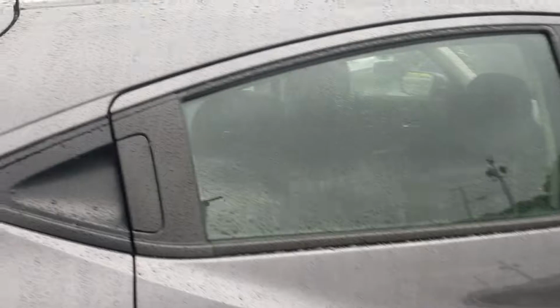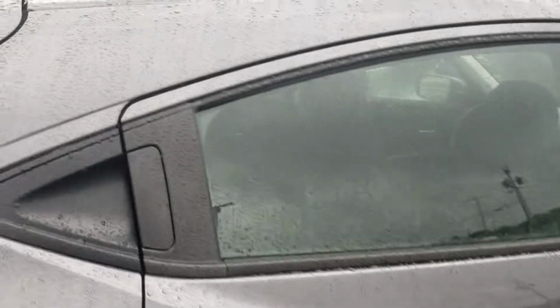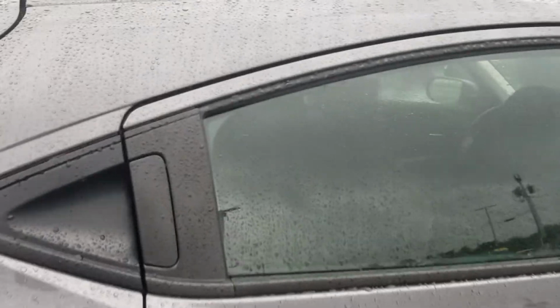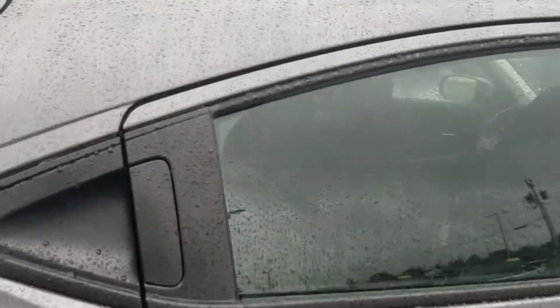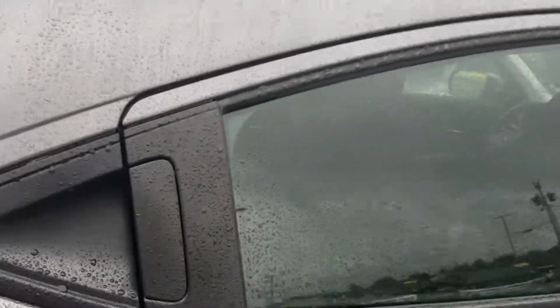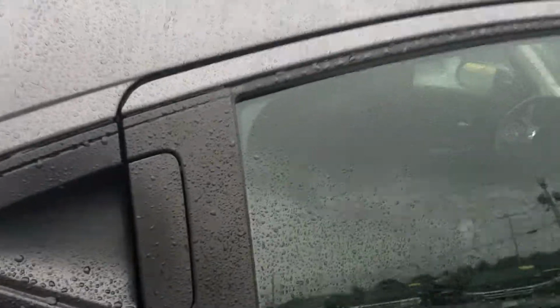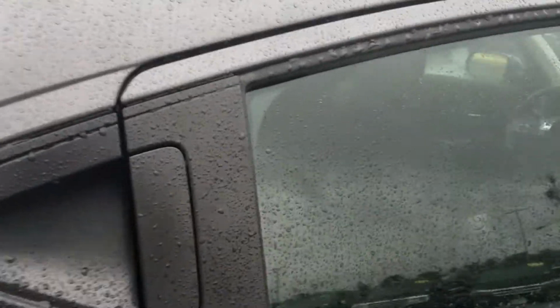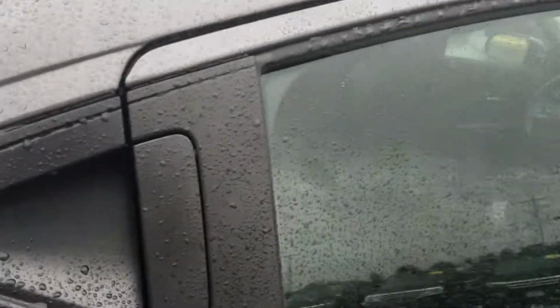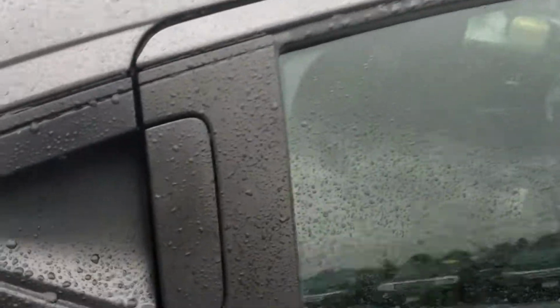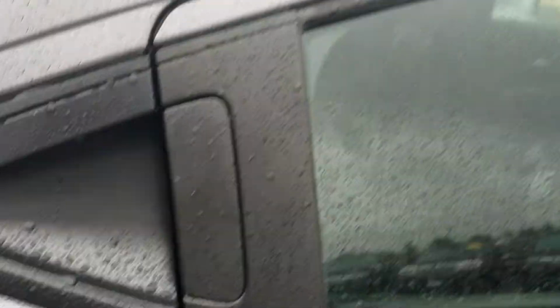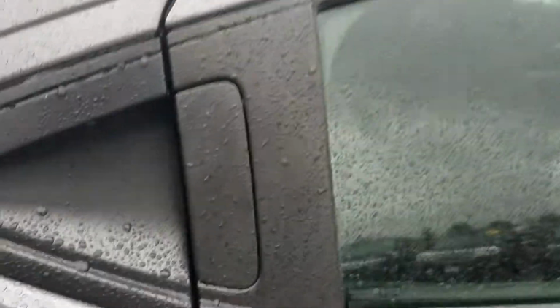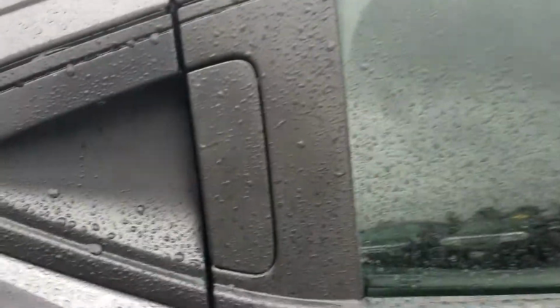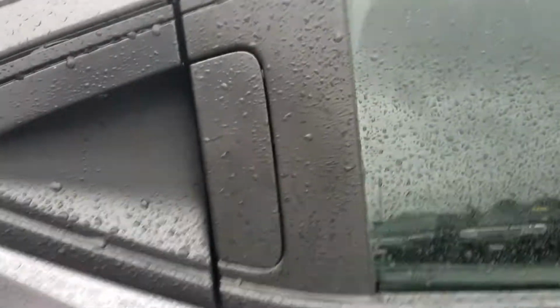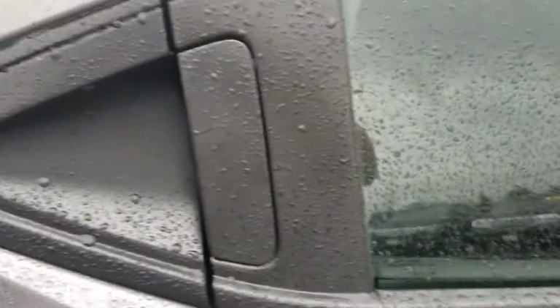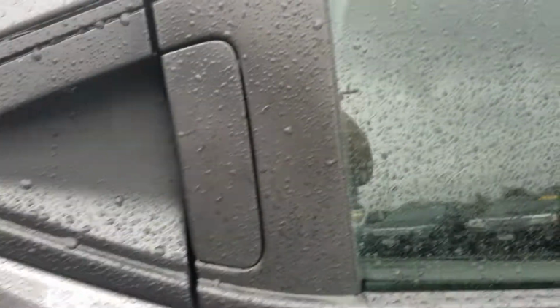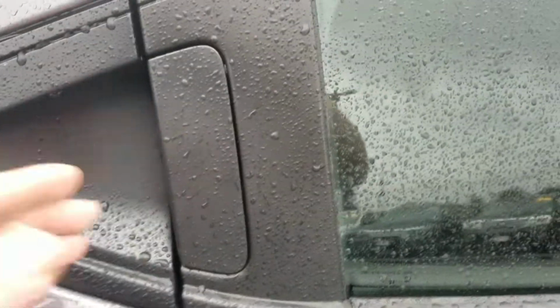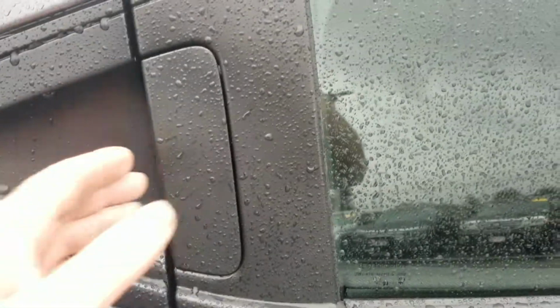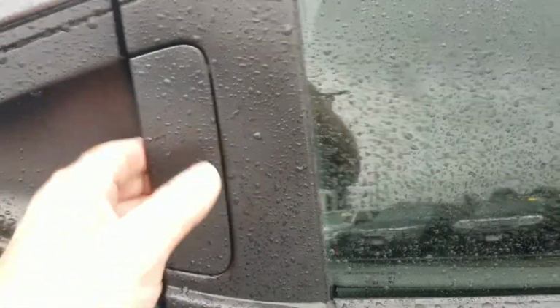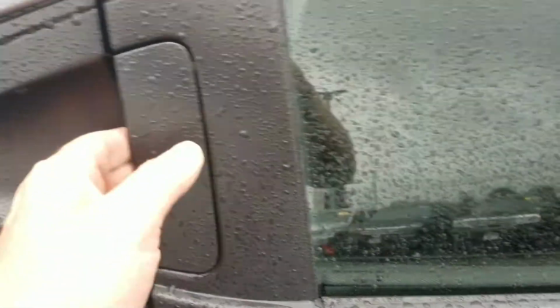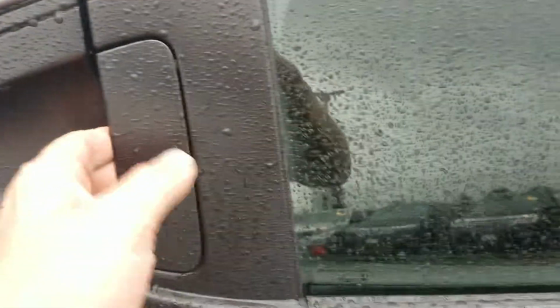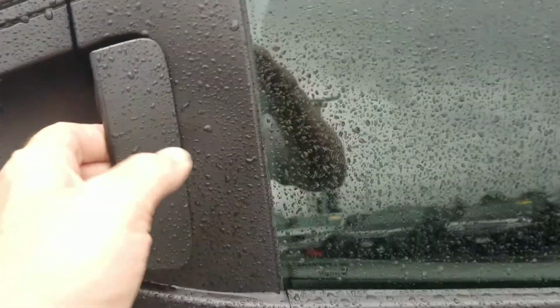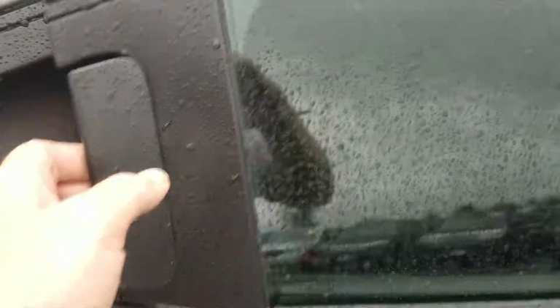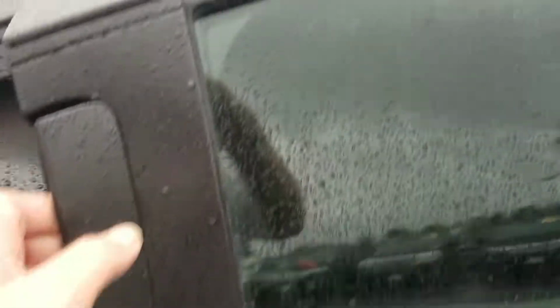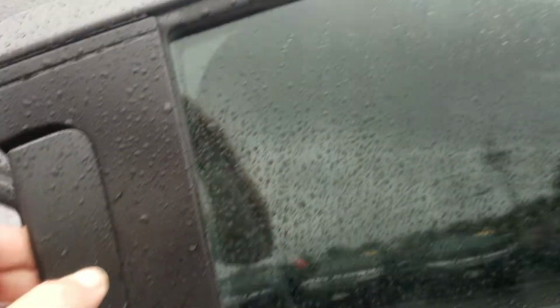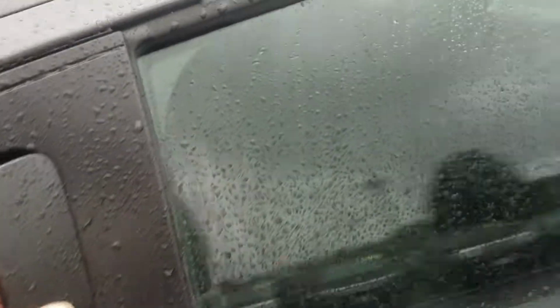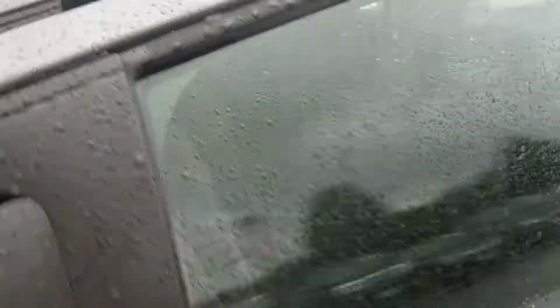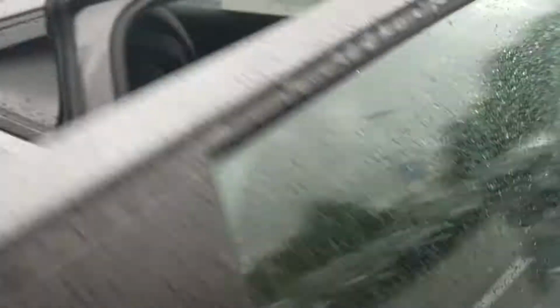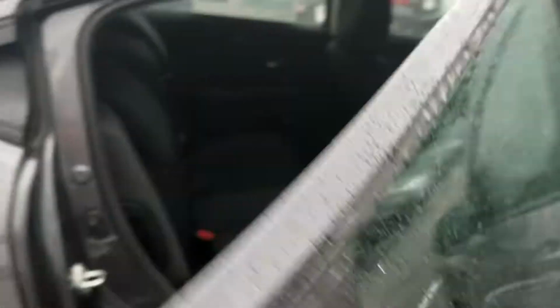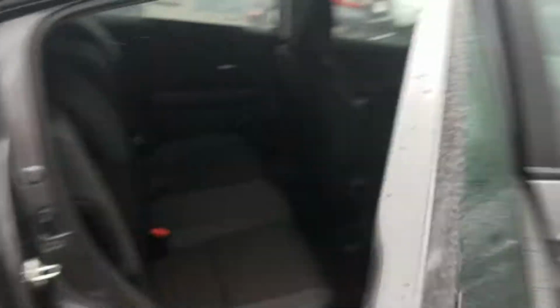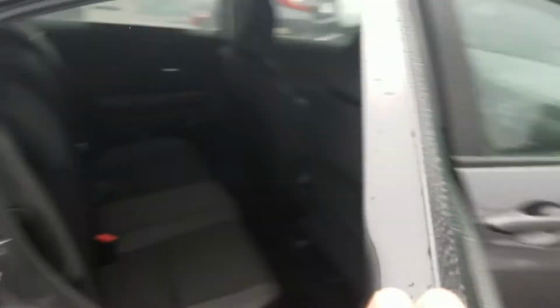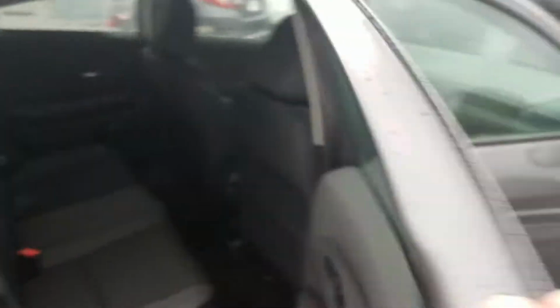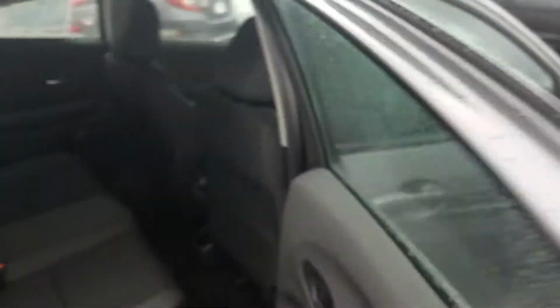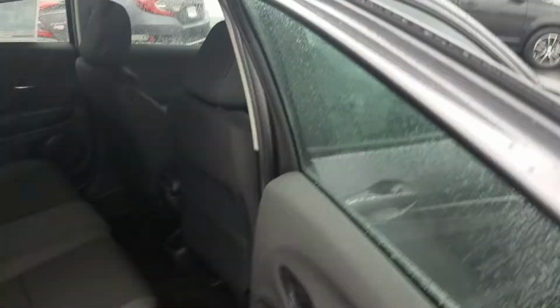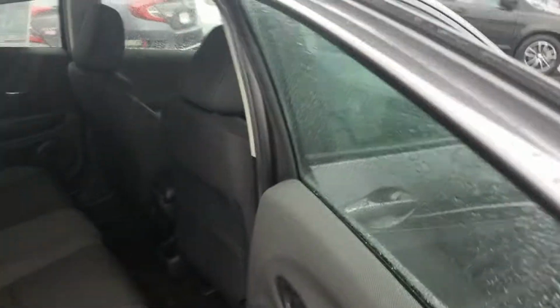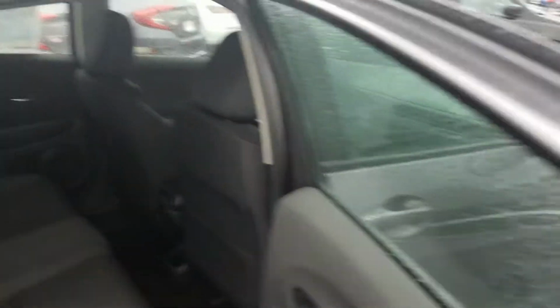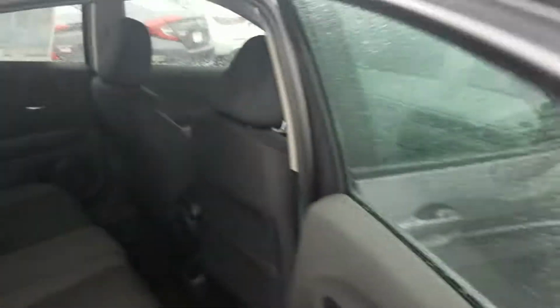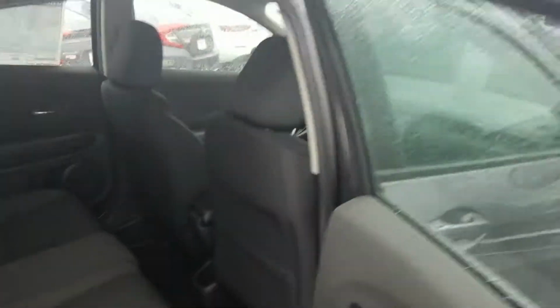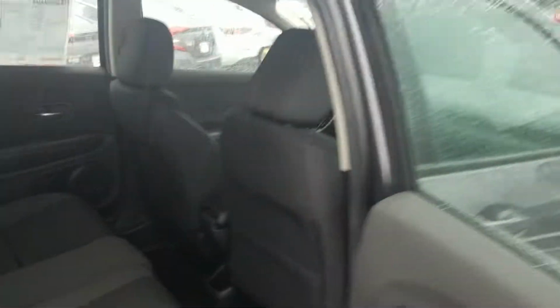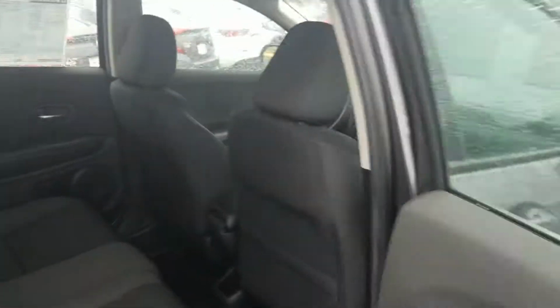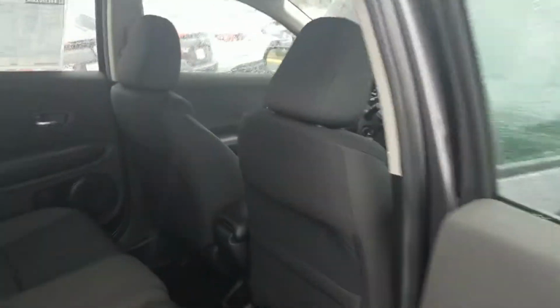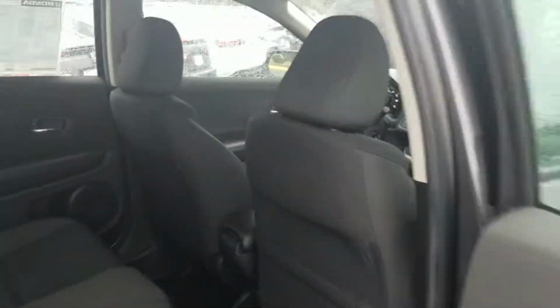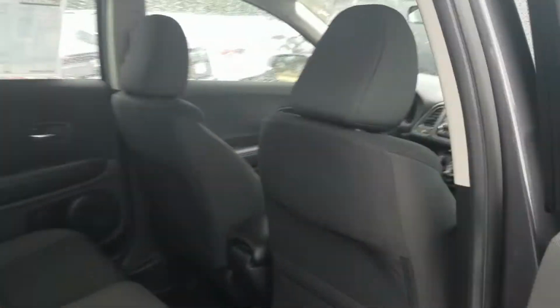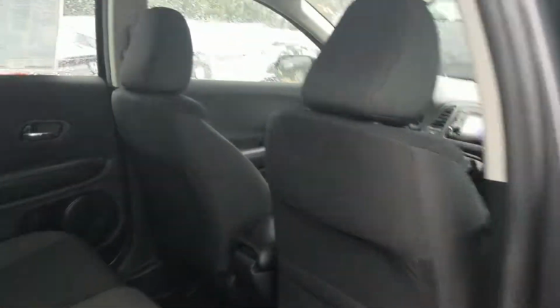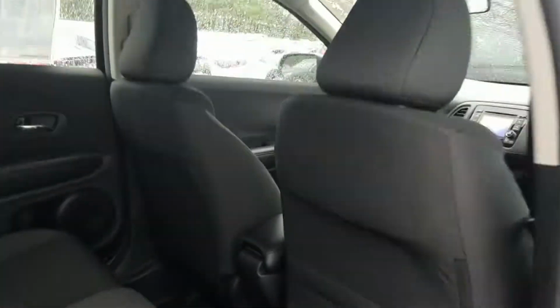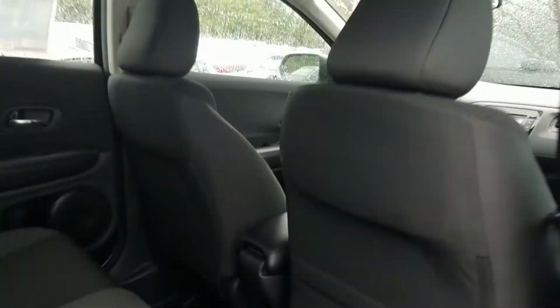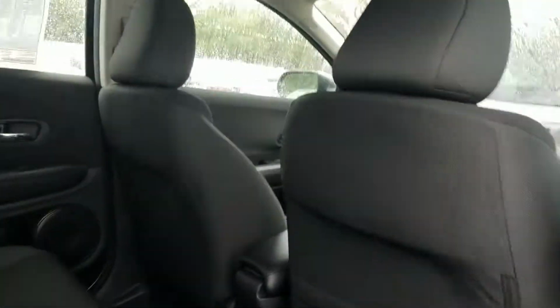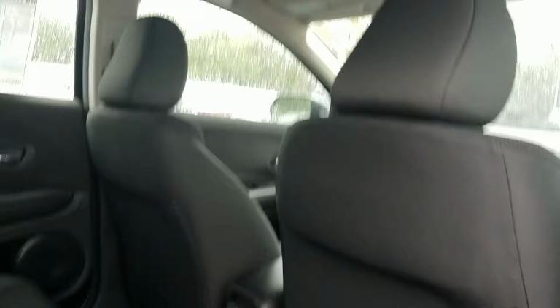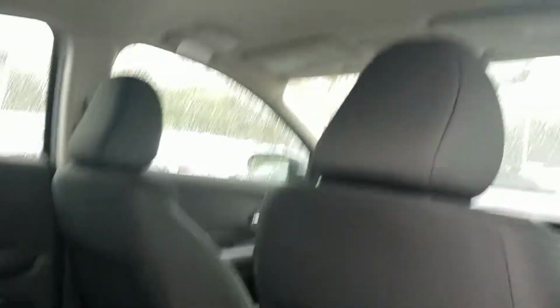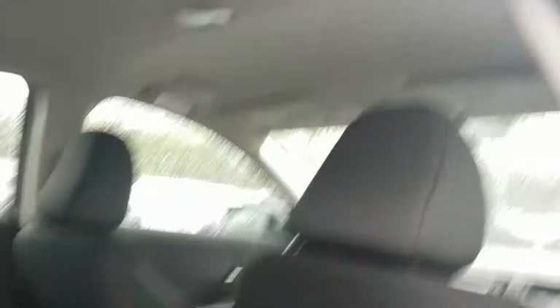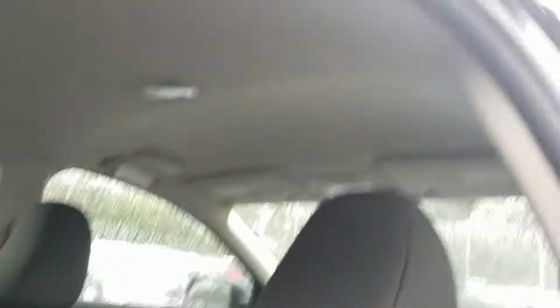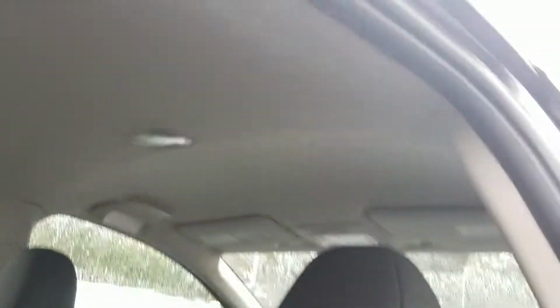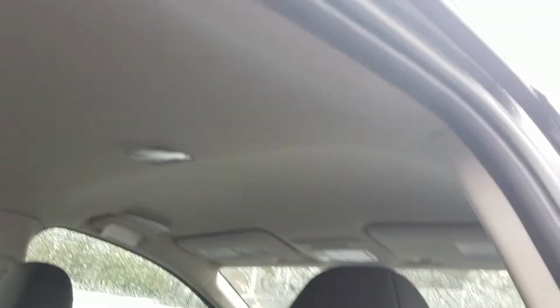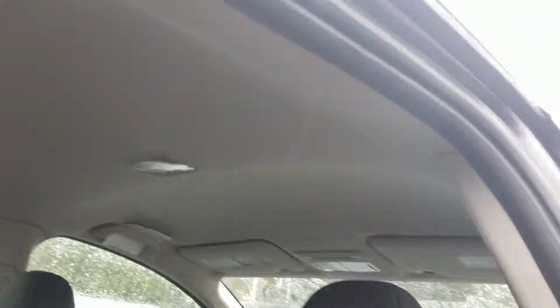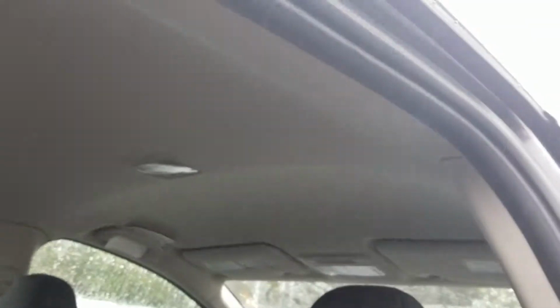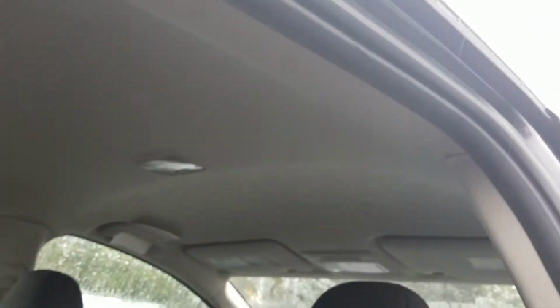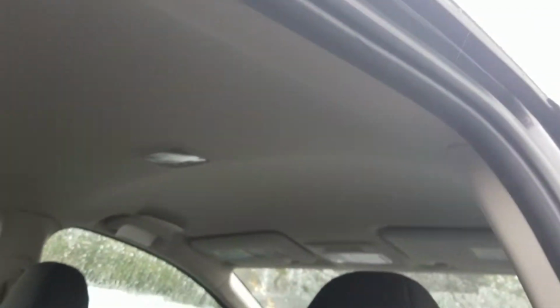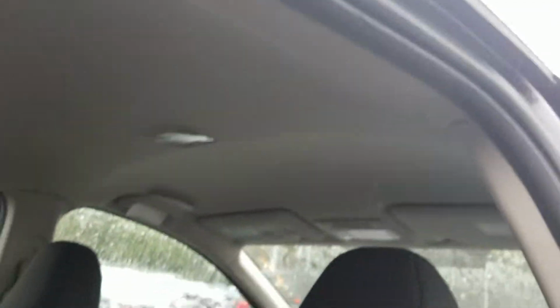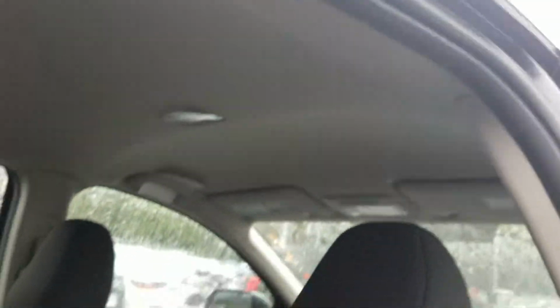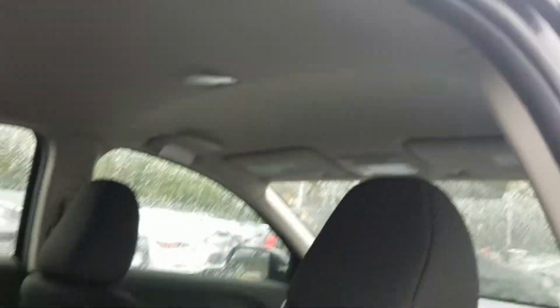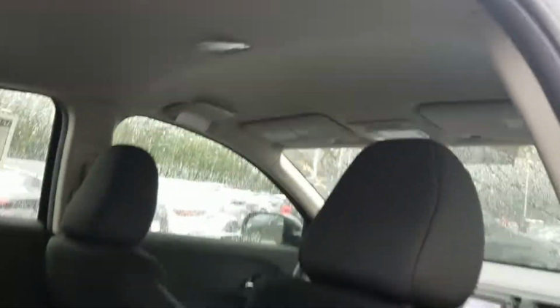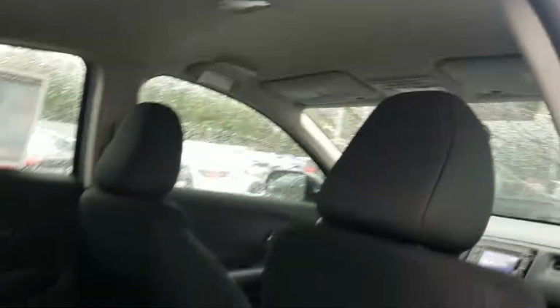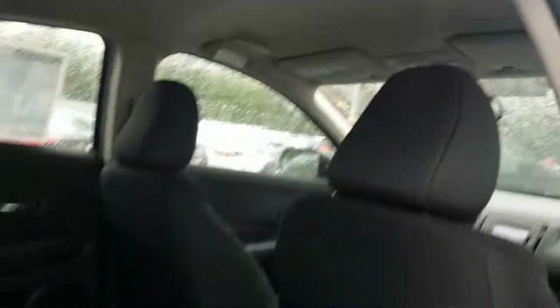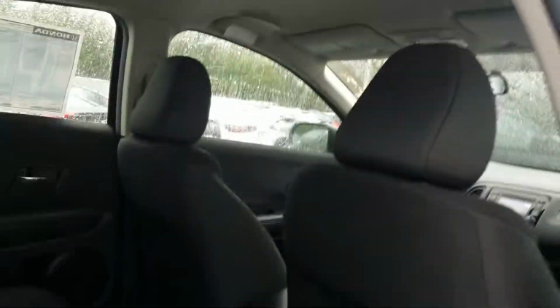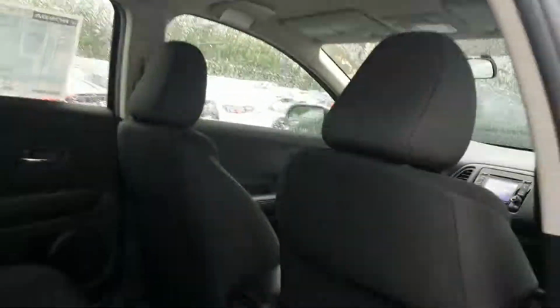With the HRV you have these unique handles right up here on the side. You can see we have an all-black interior except for the top, which is a nice light gray.